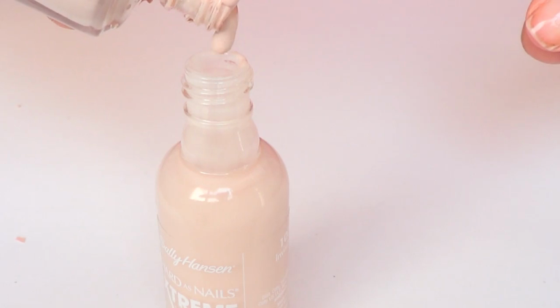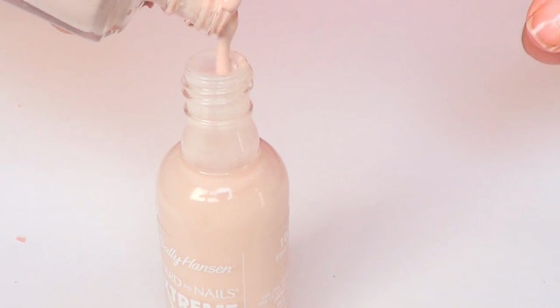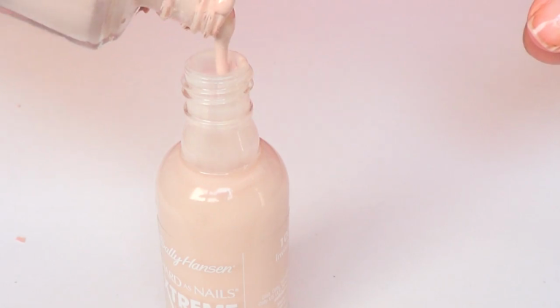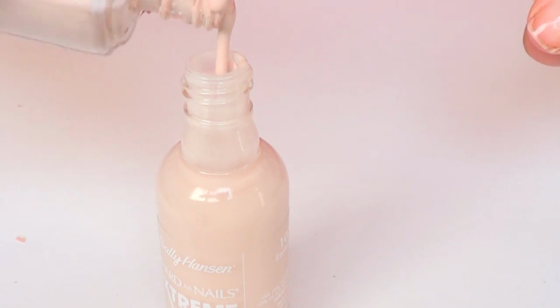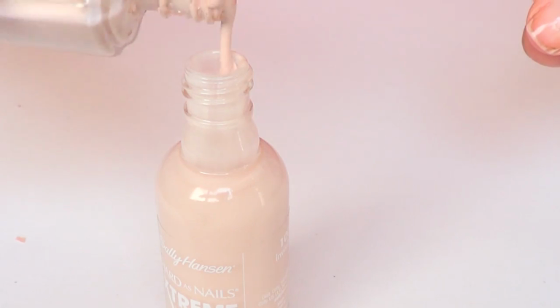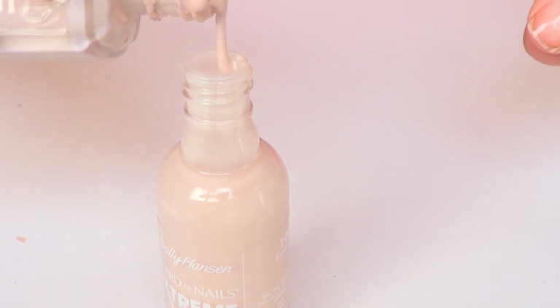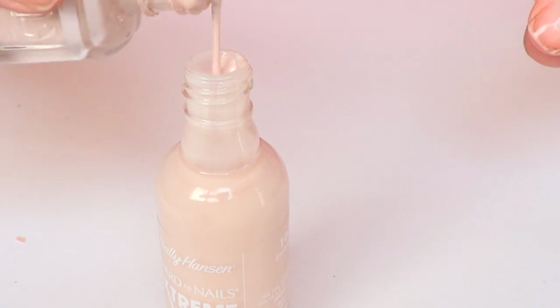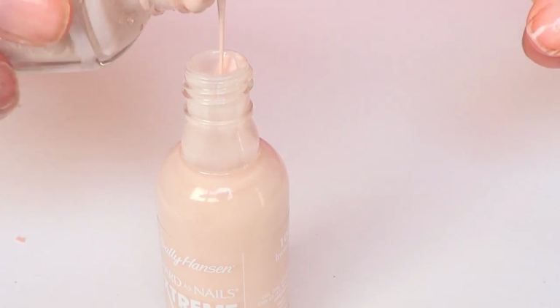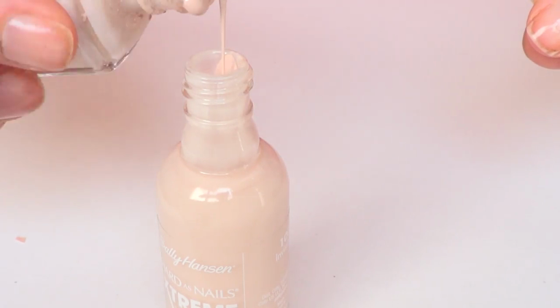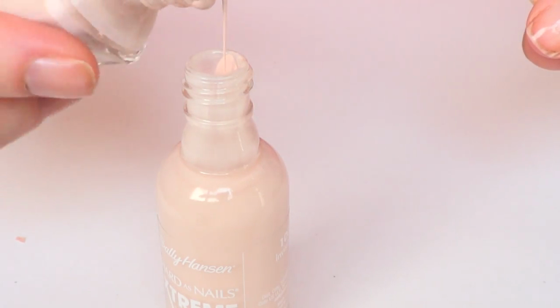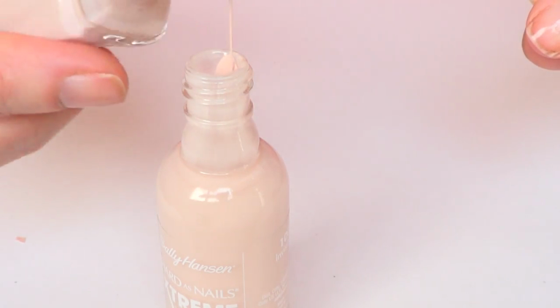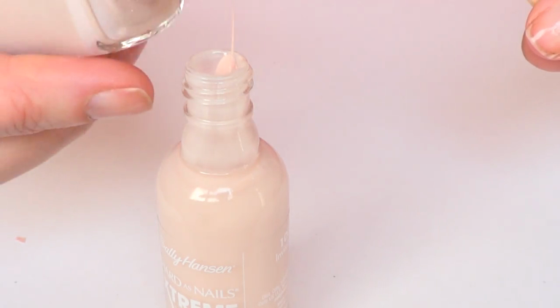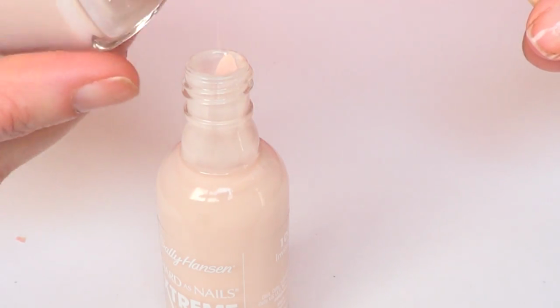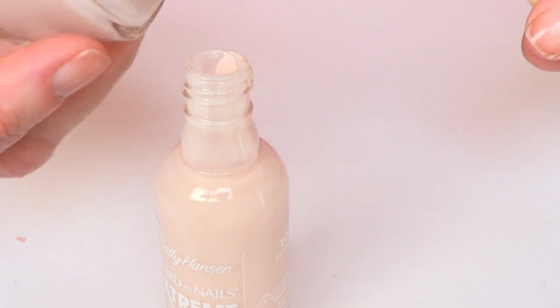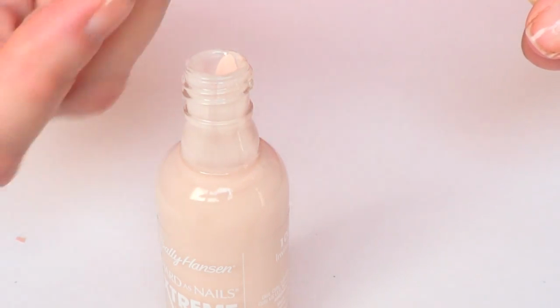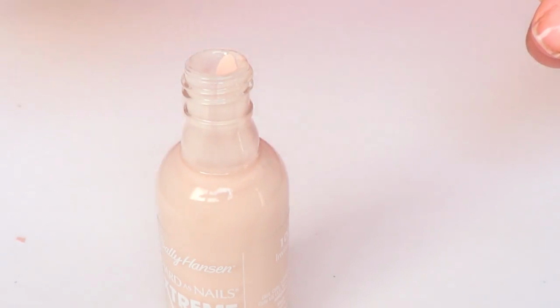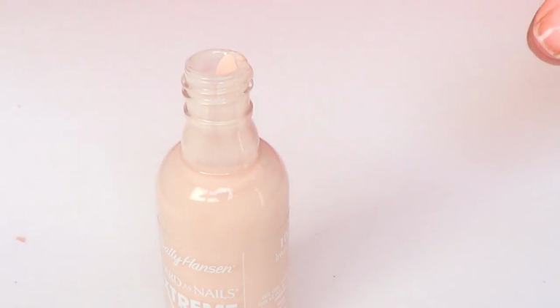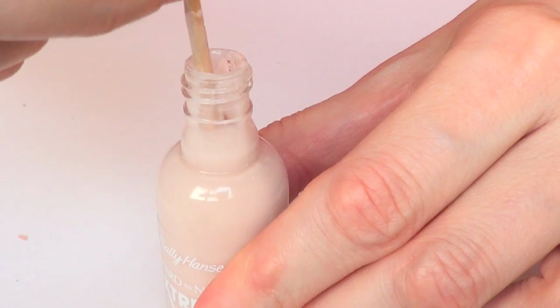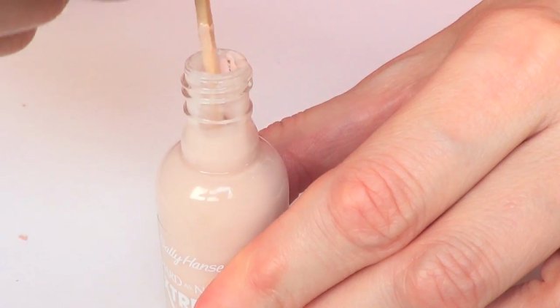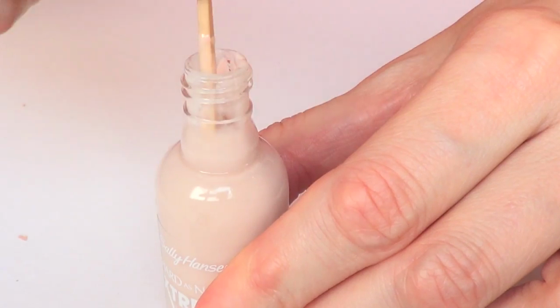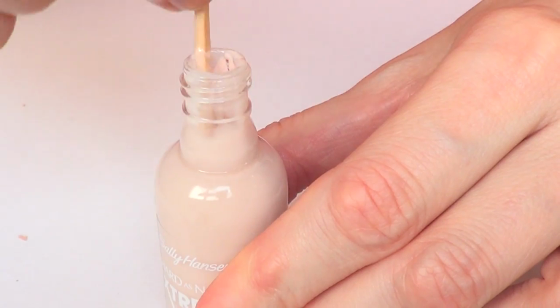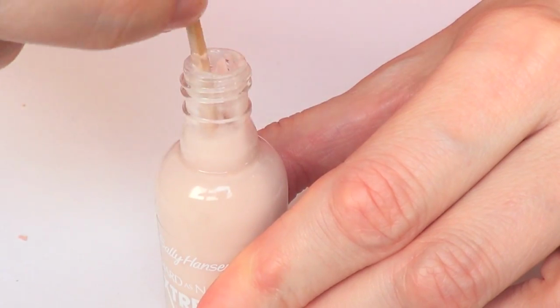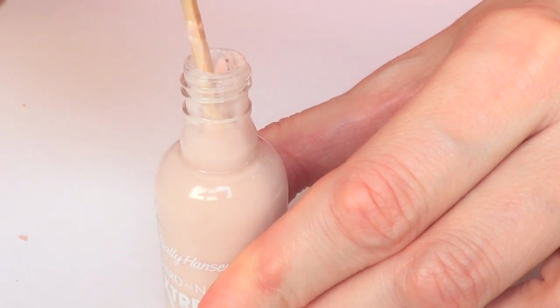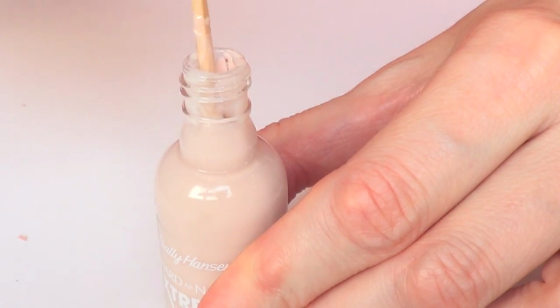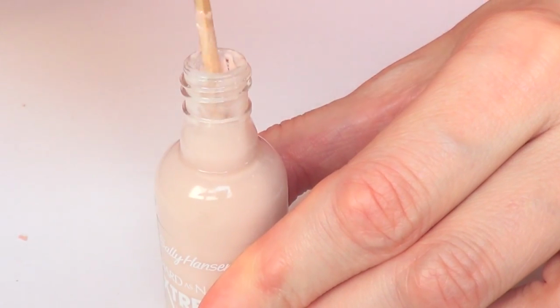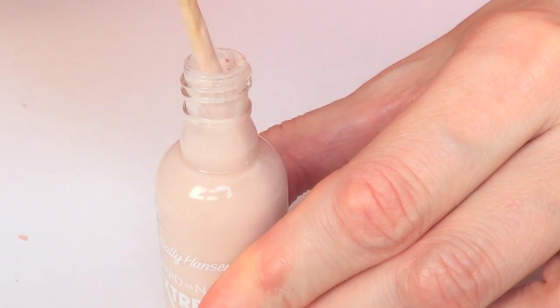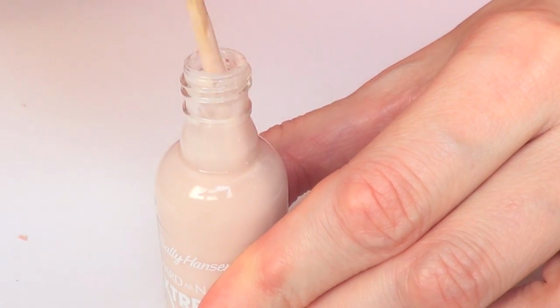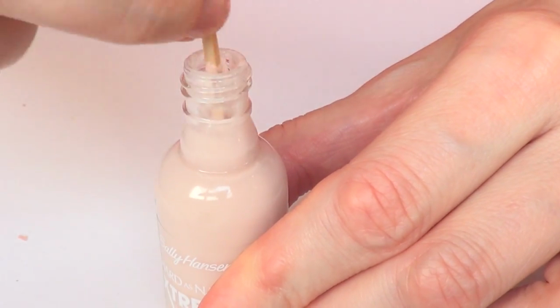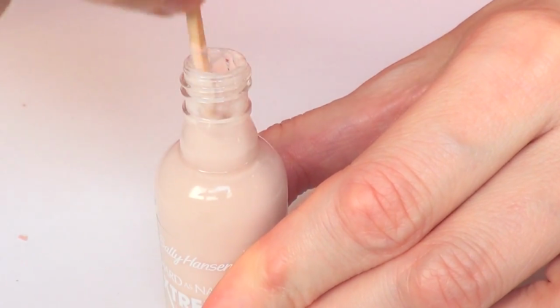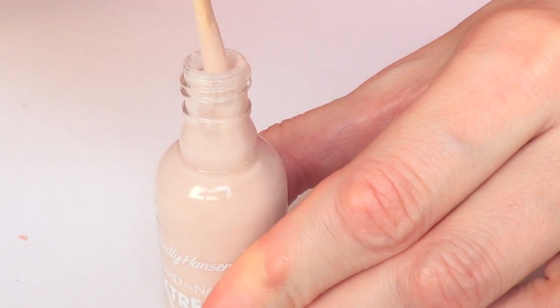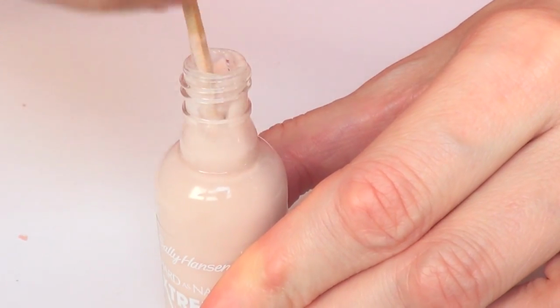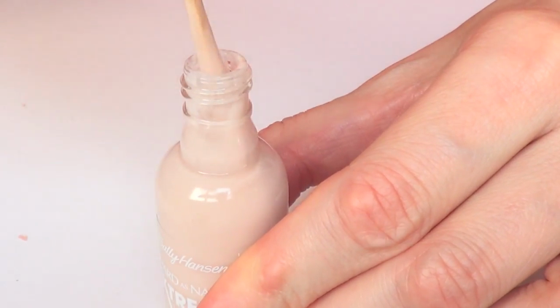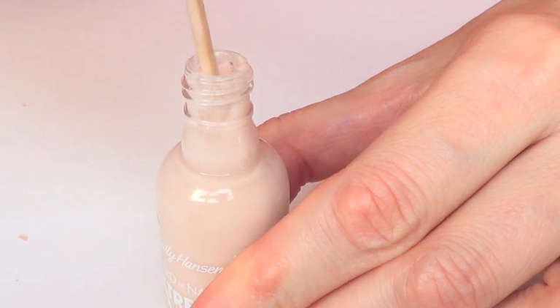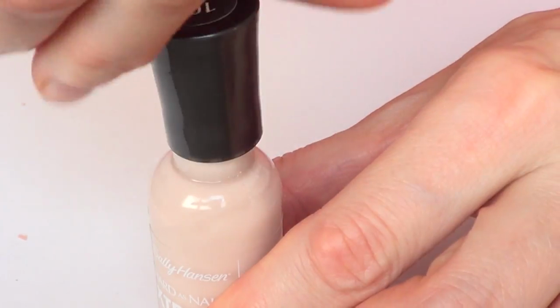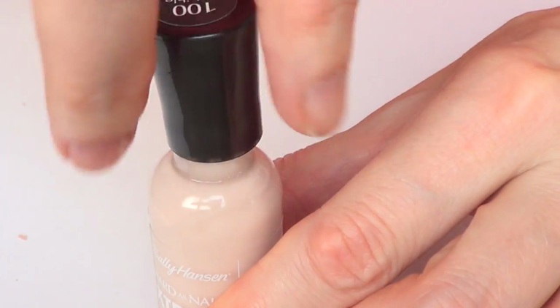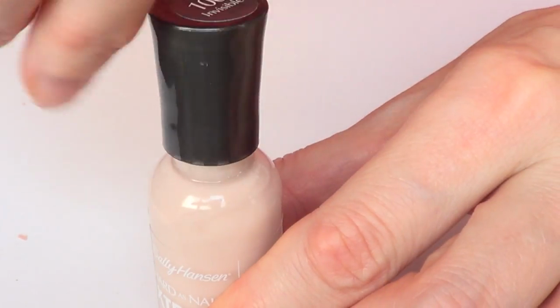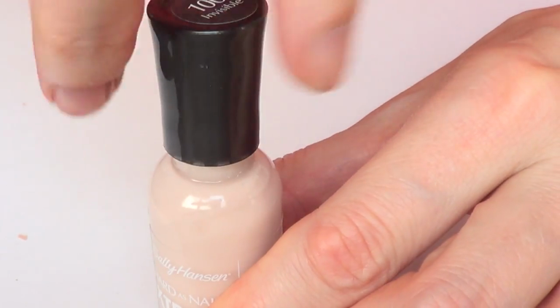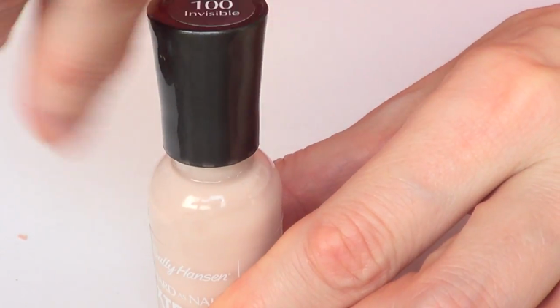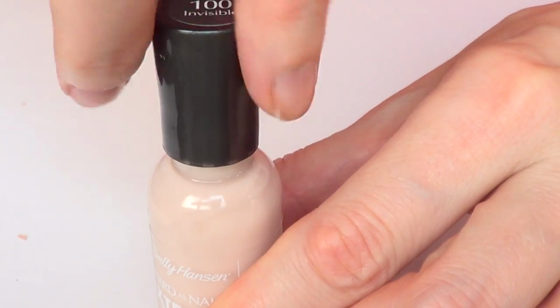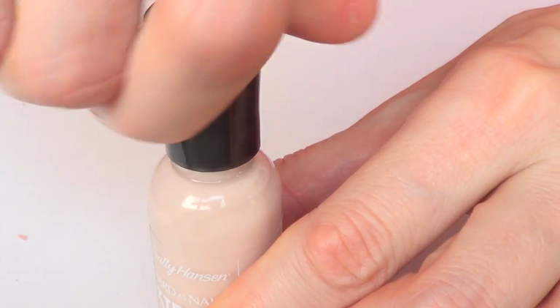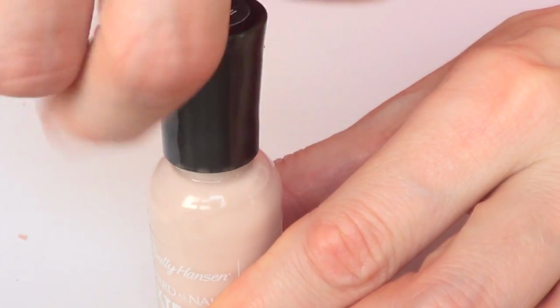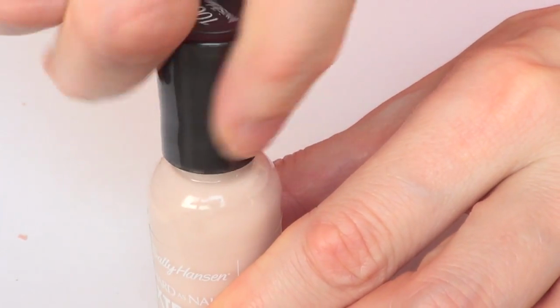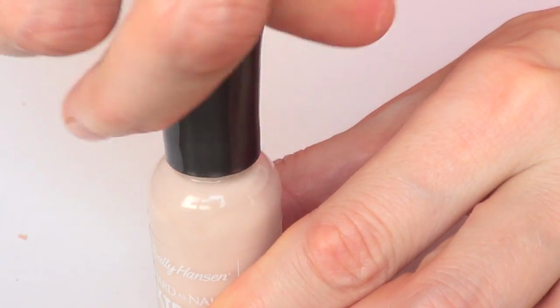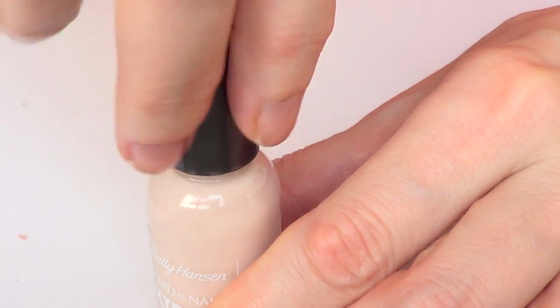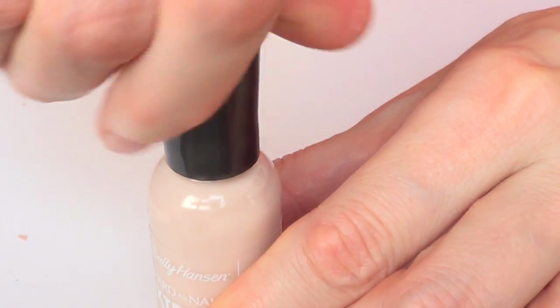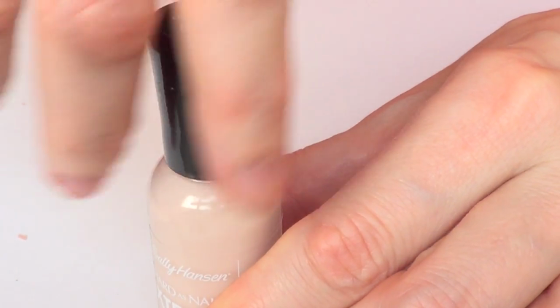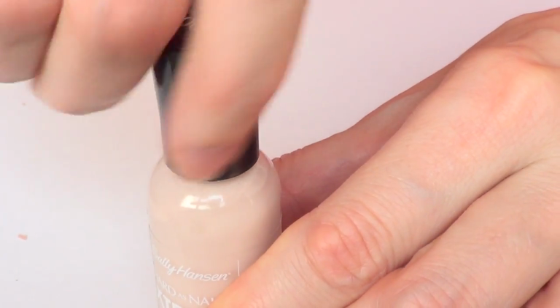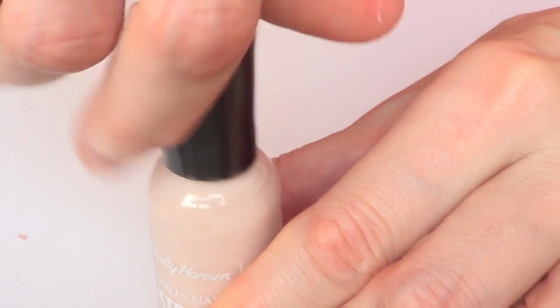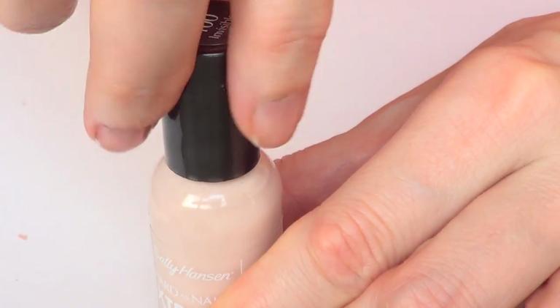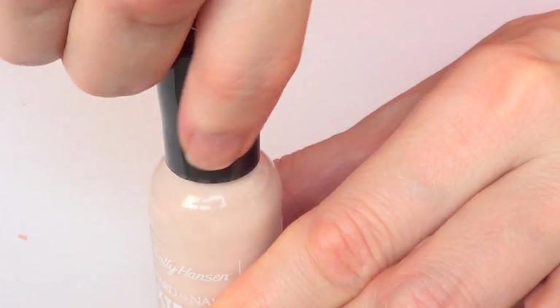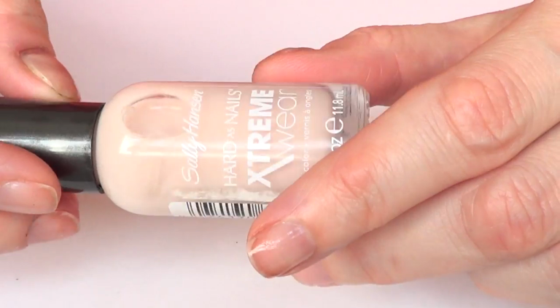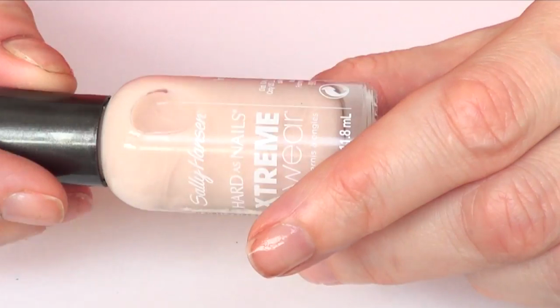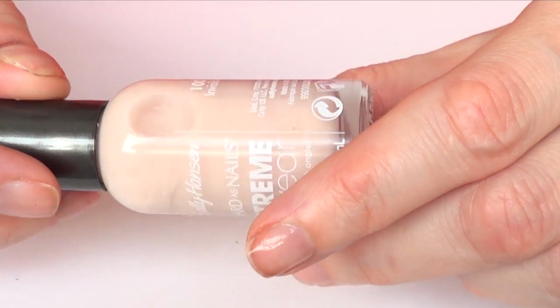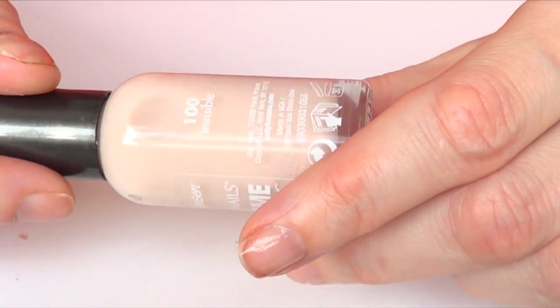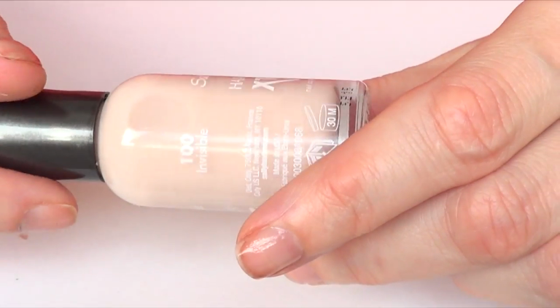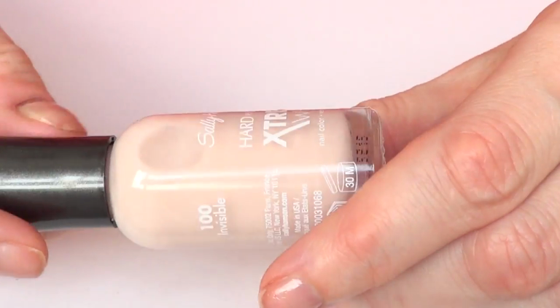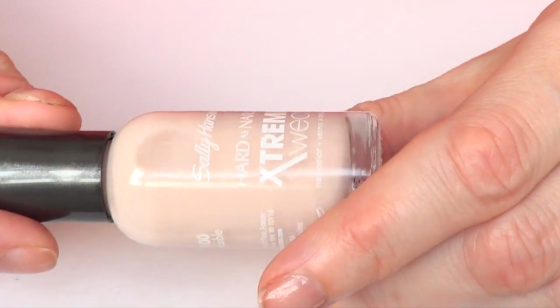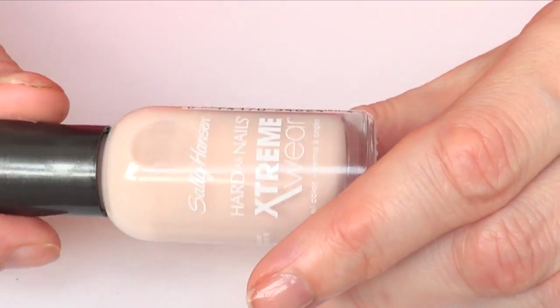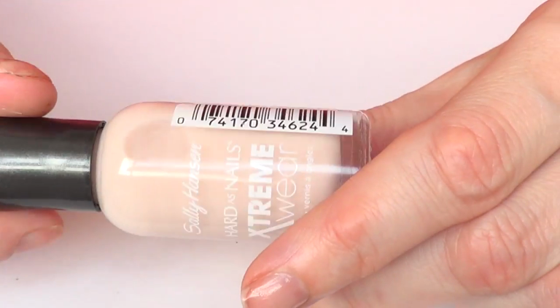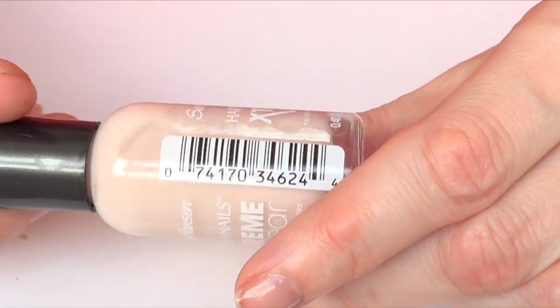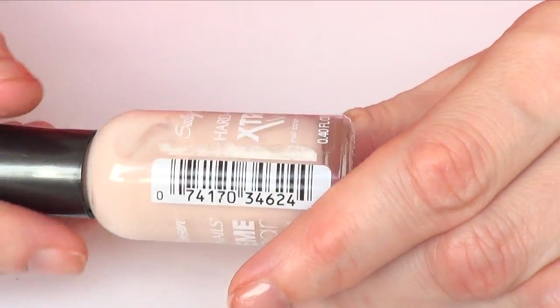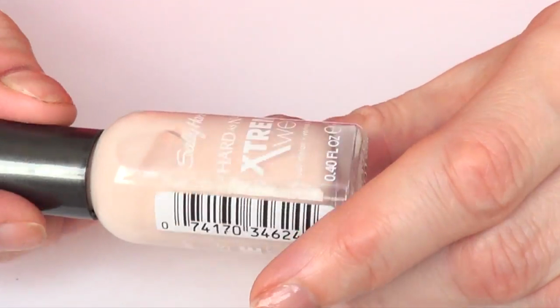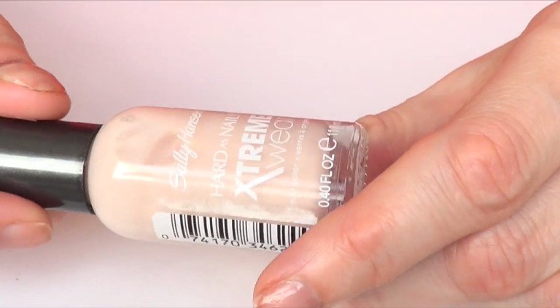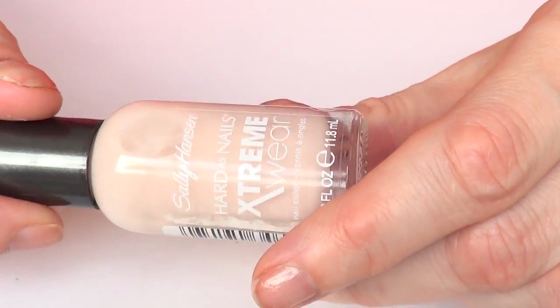I'm just going to be adding a bit more. Okay, that's kind of it, I guess. I'm going to close my bottle and just mix this thing.